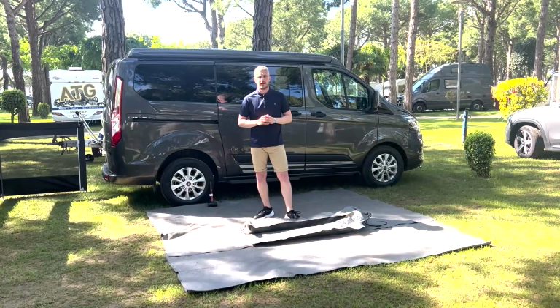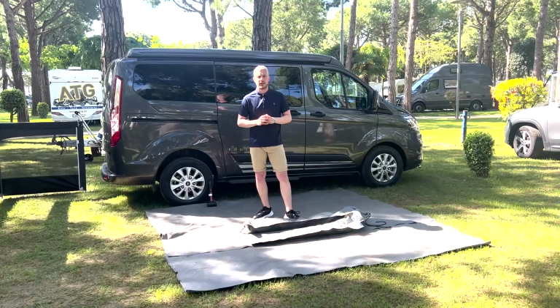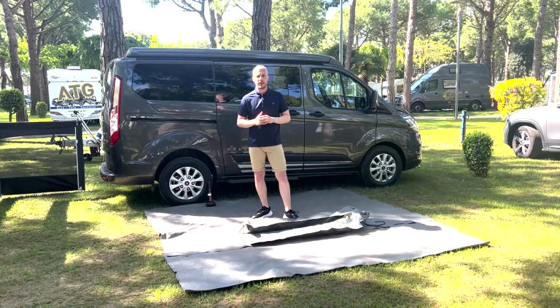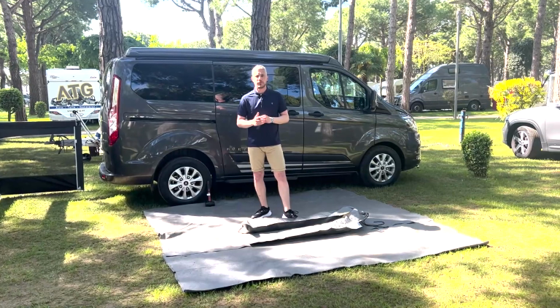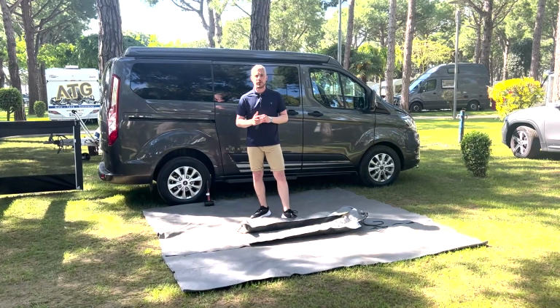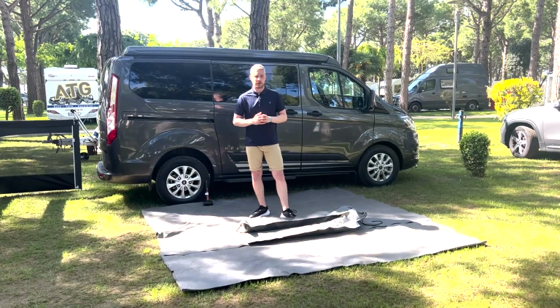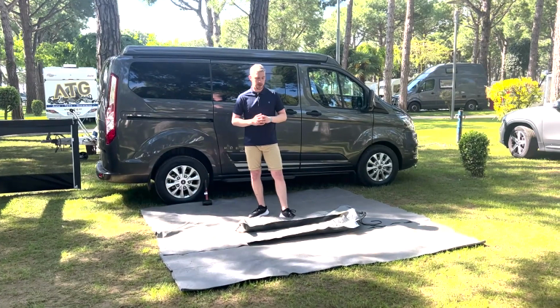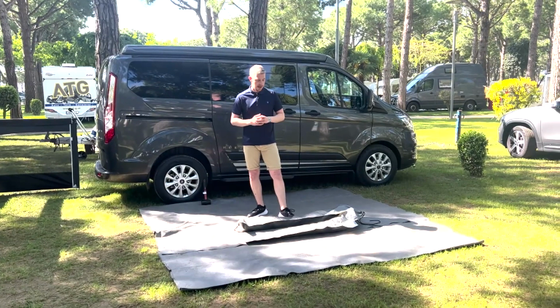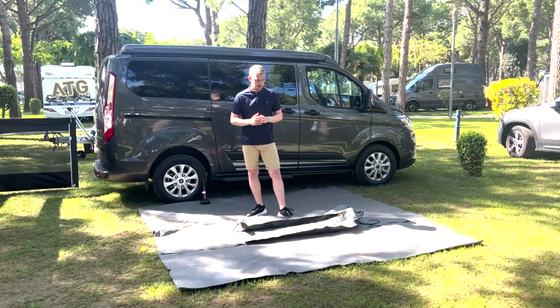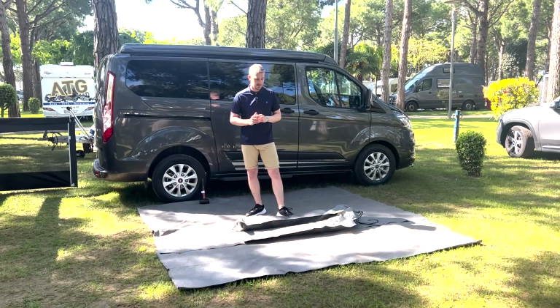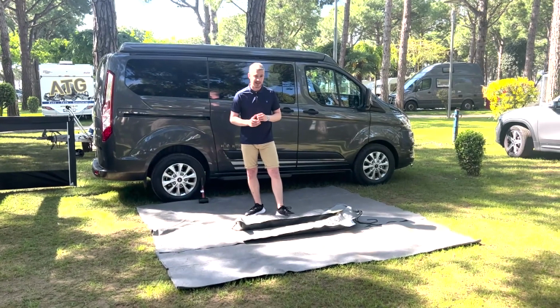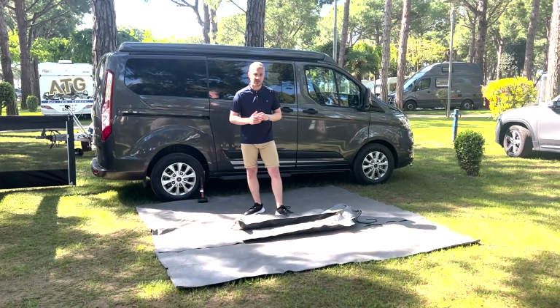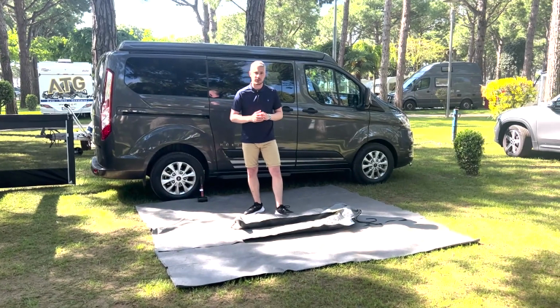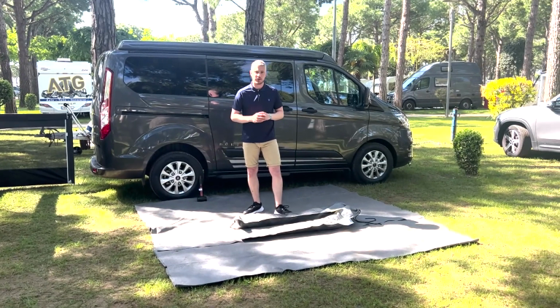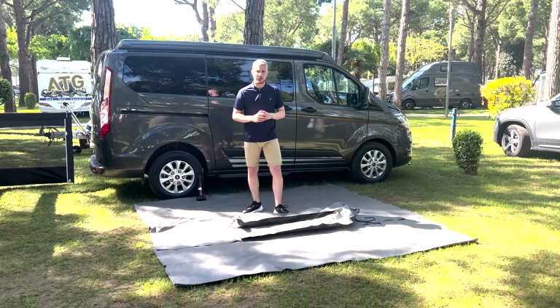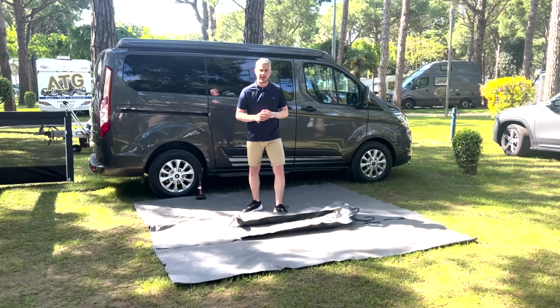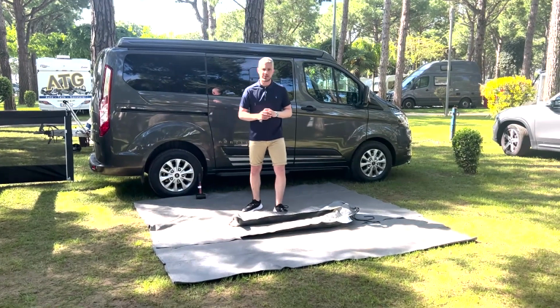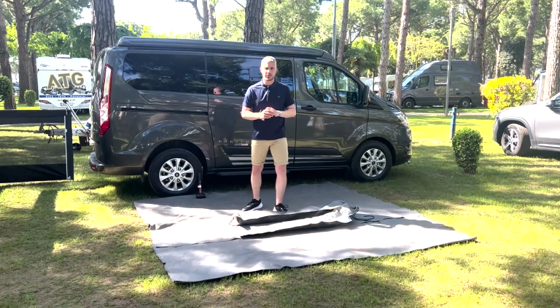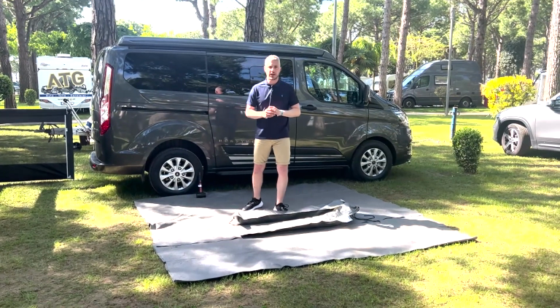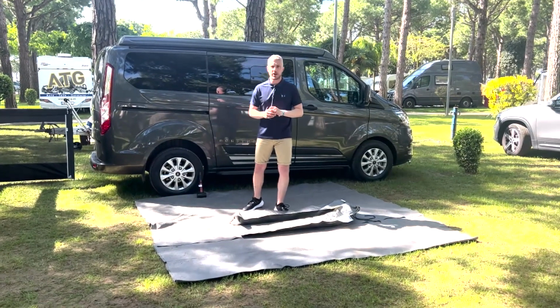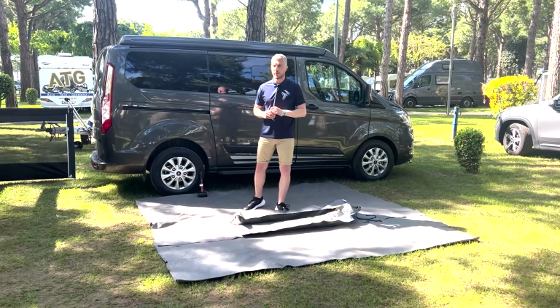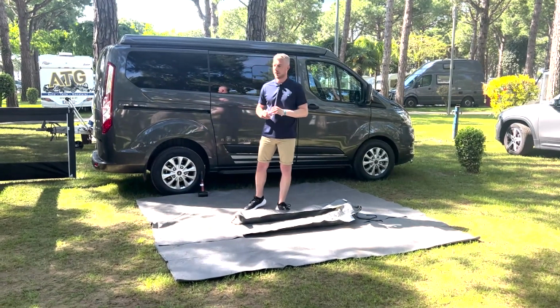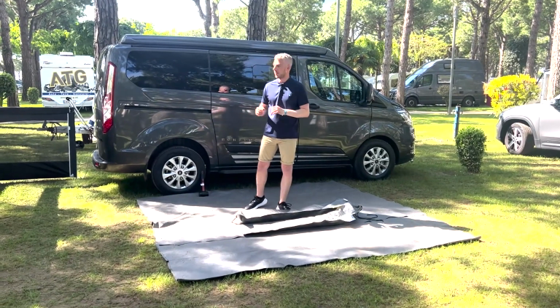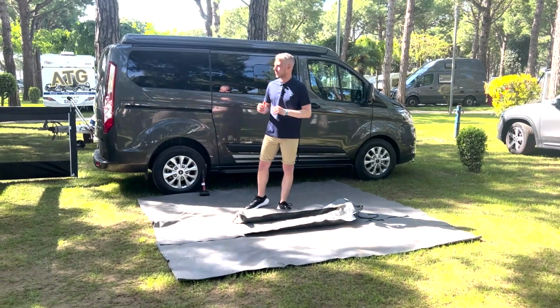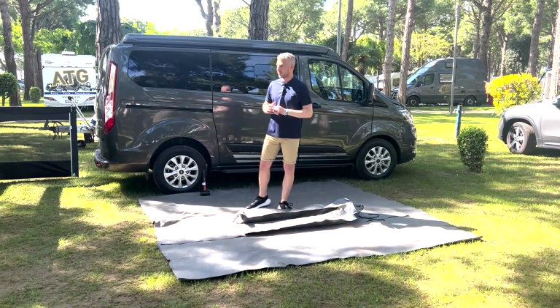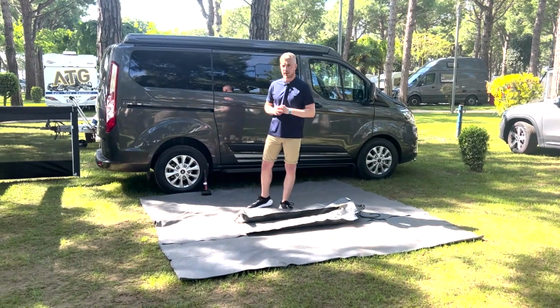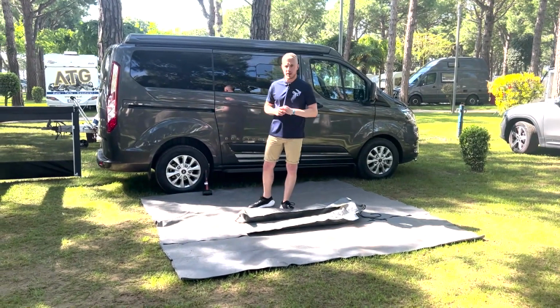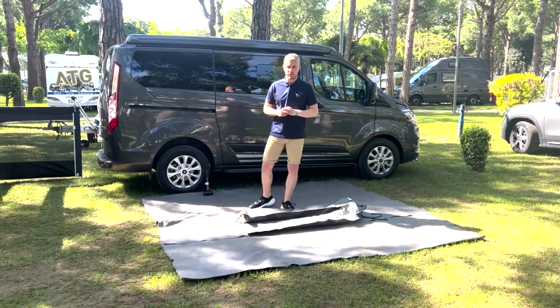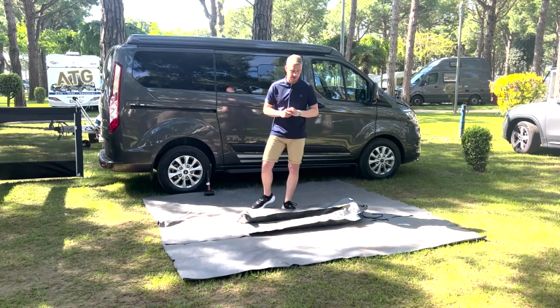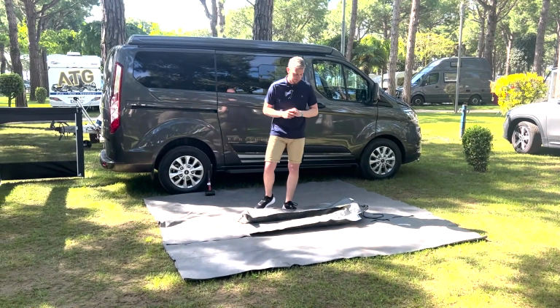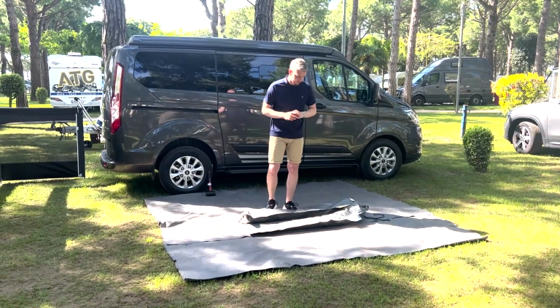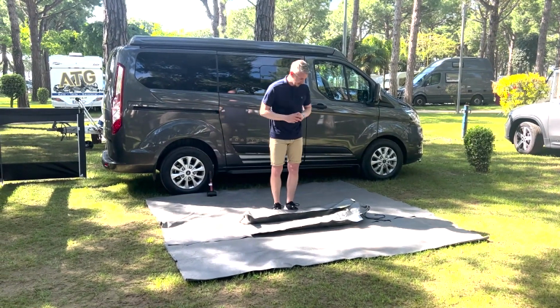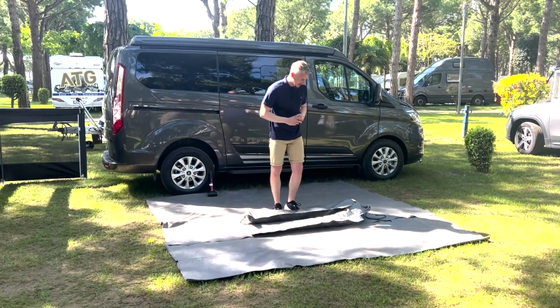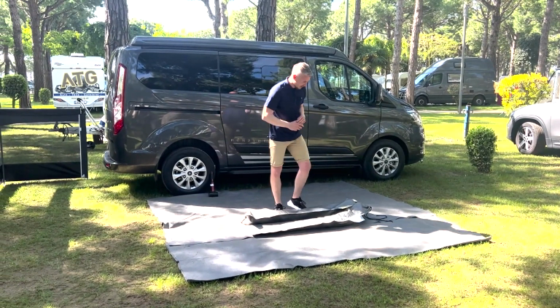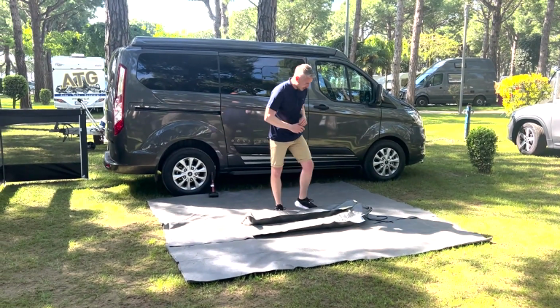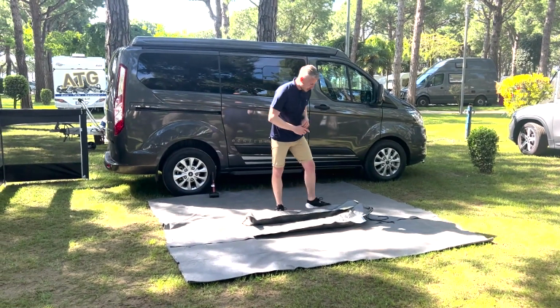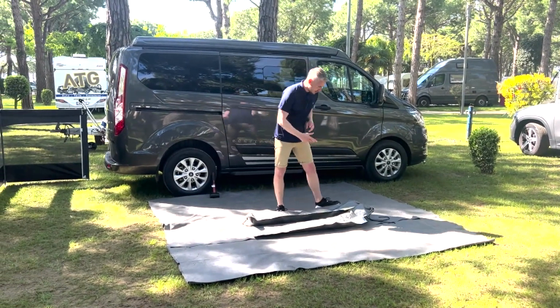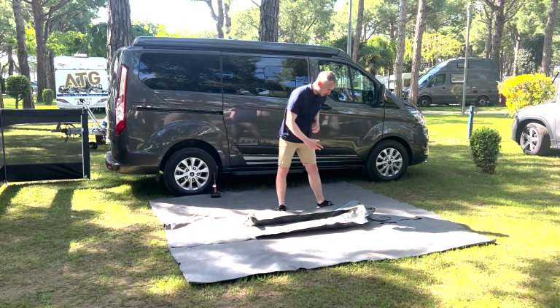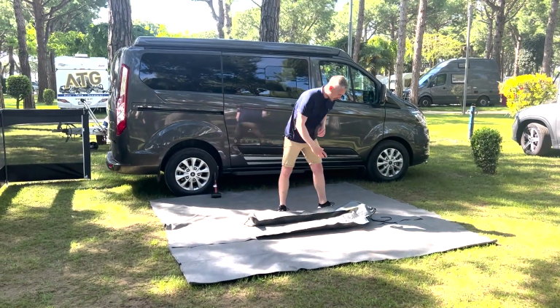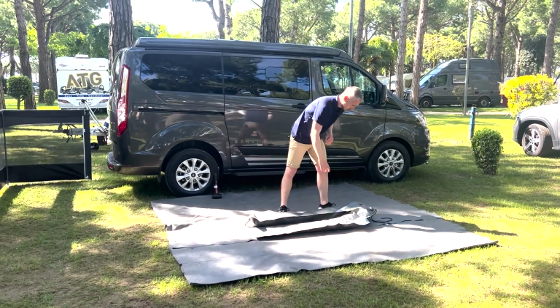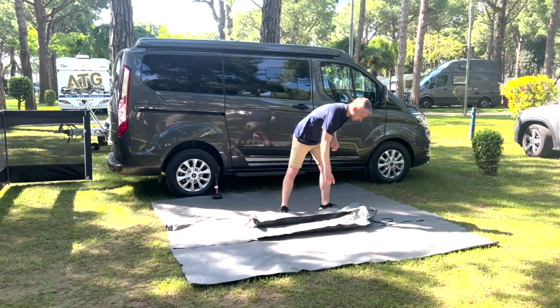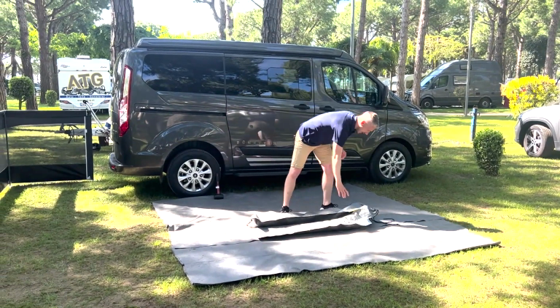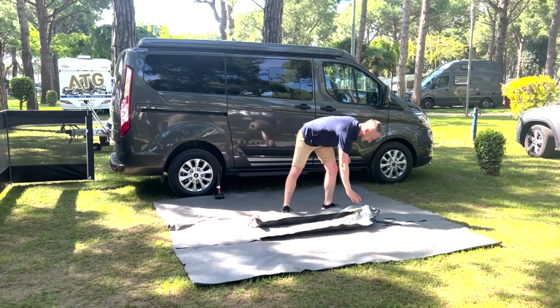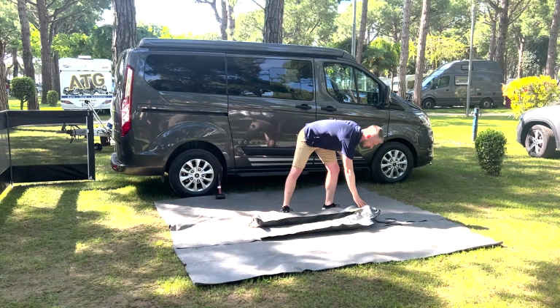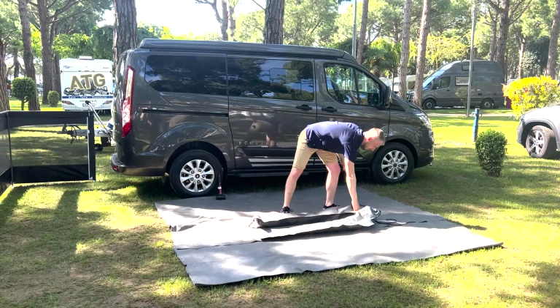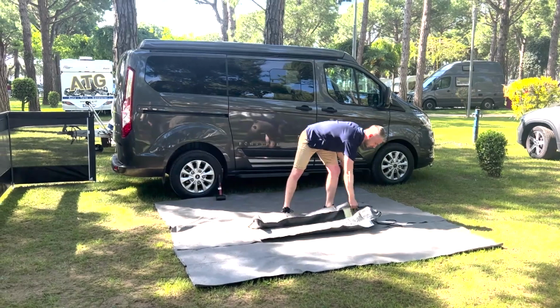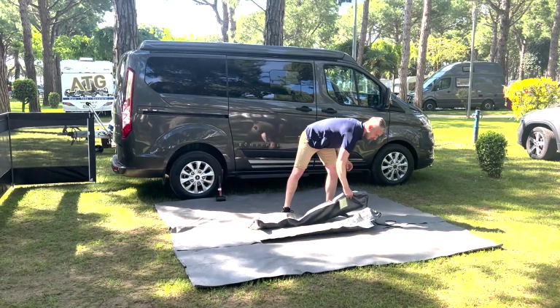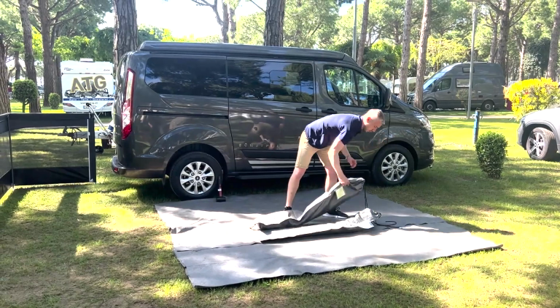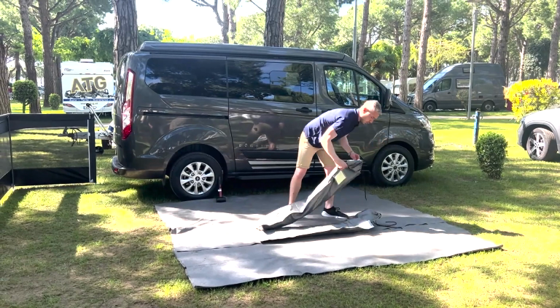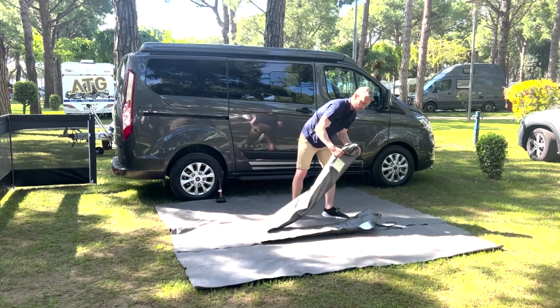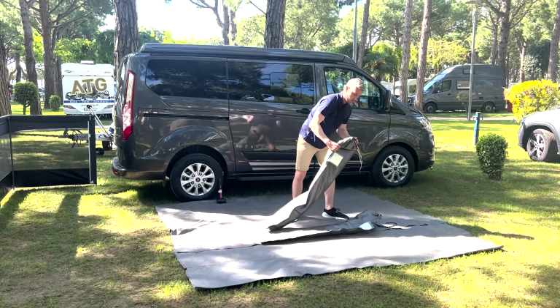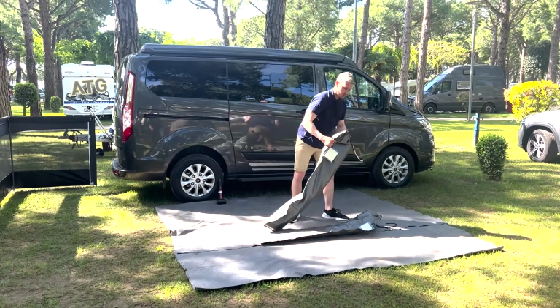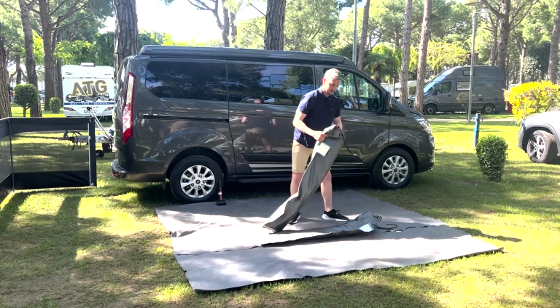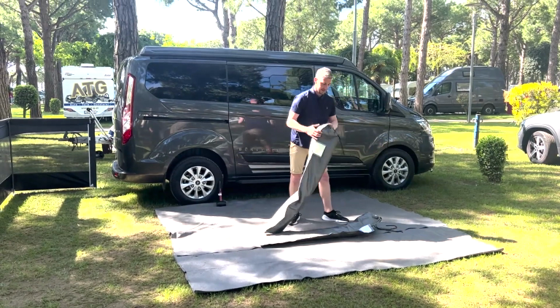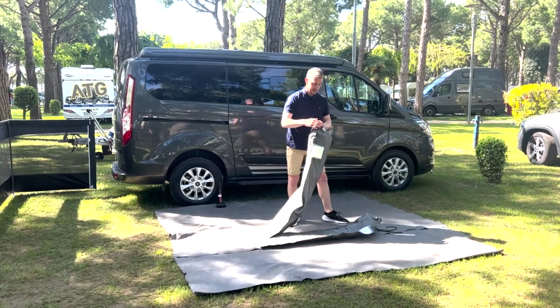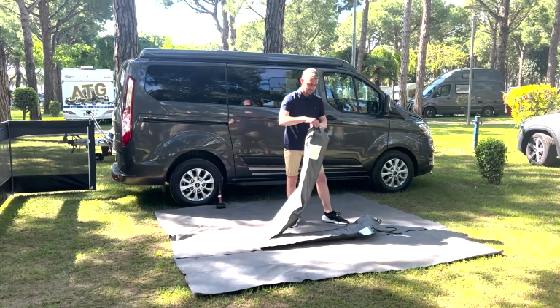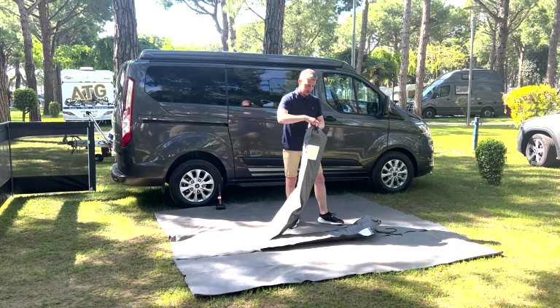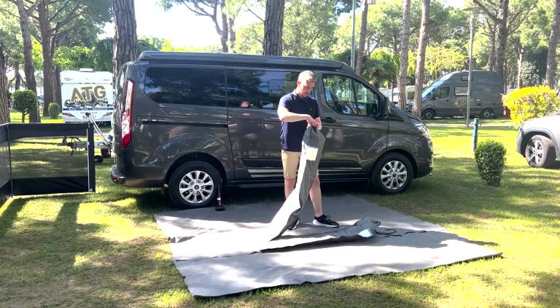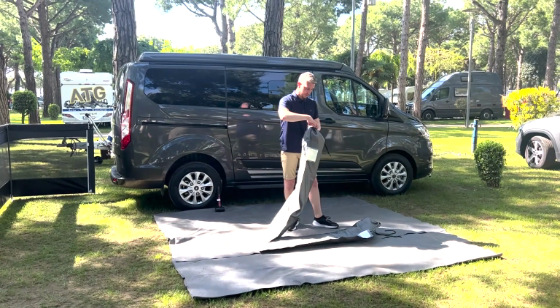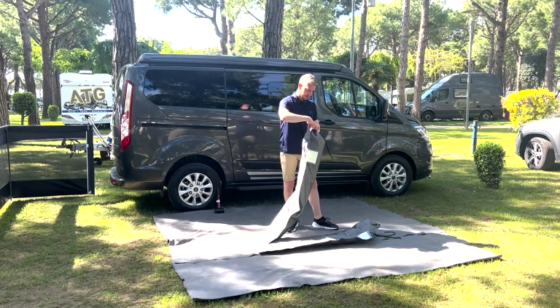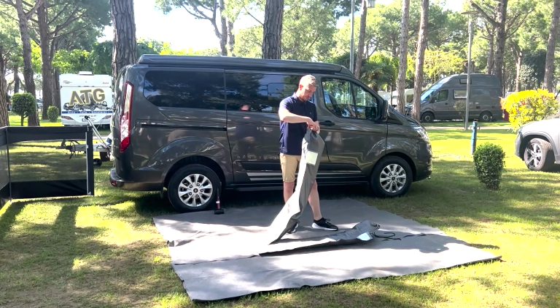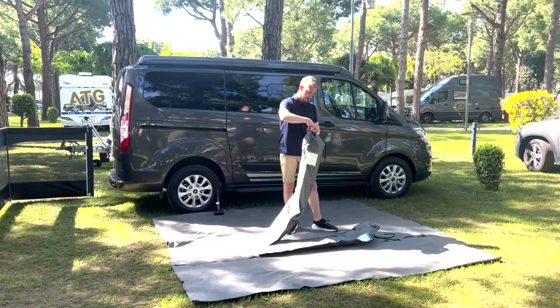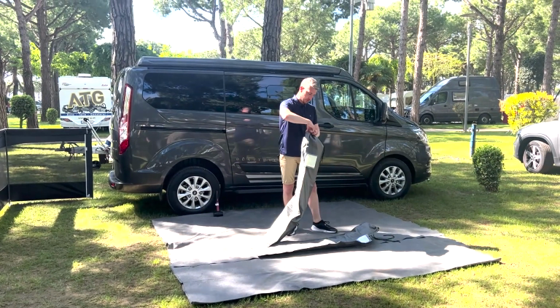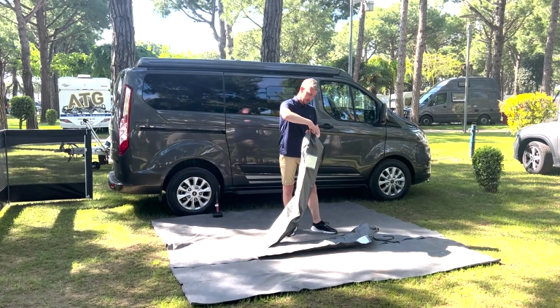Here I'm going to show you how to set up the Shade Sun canopy onto a campervan. You've got two bags: one for your canvas and one for your framework.